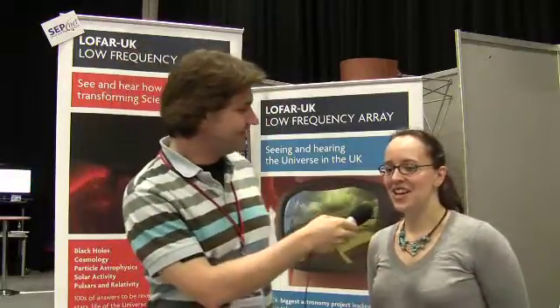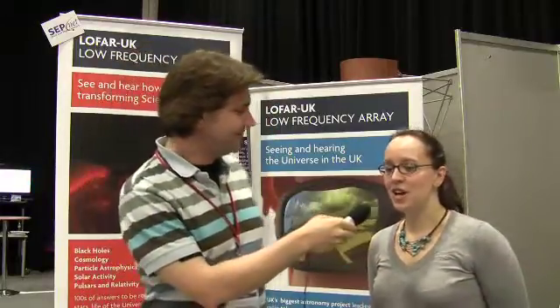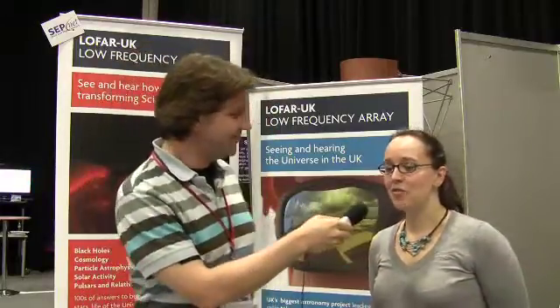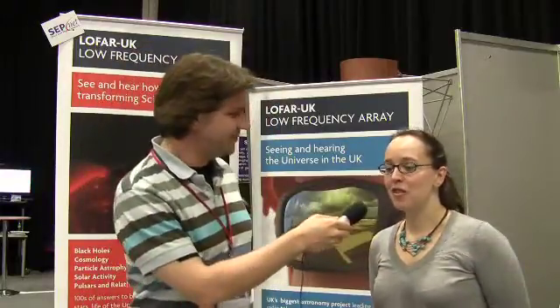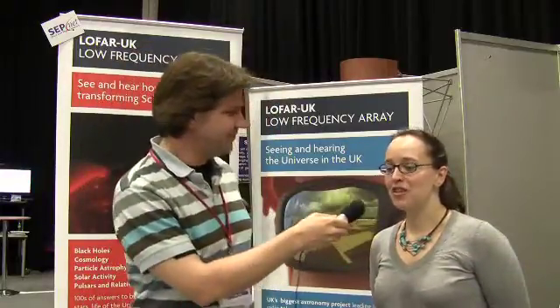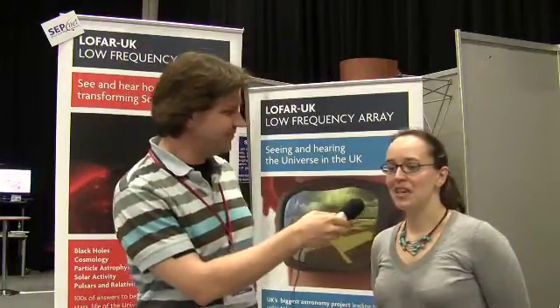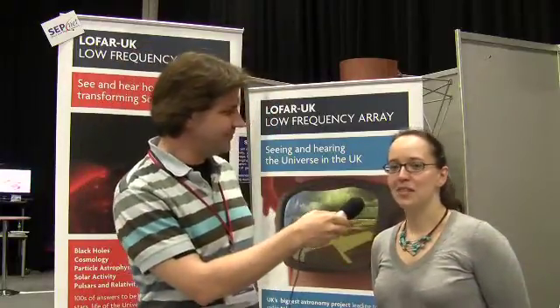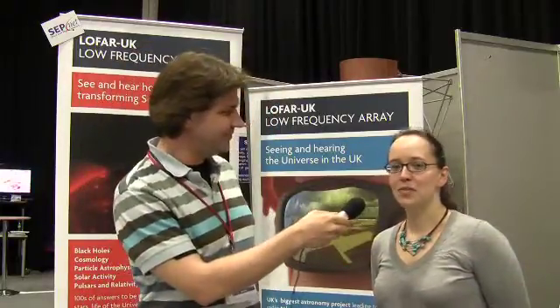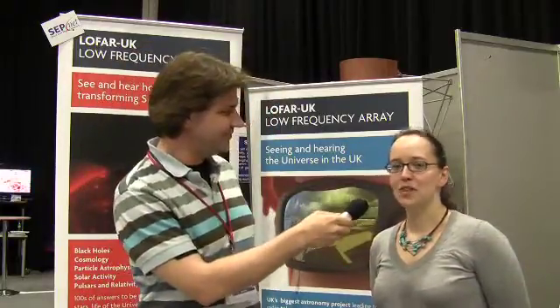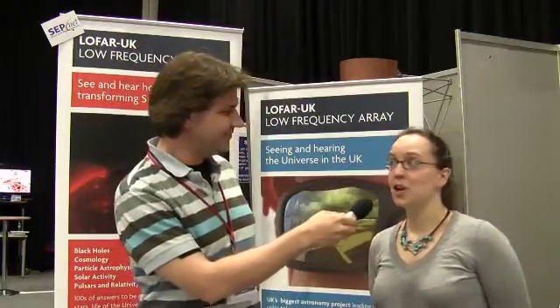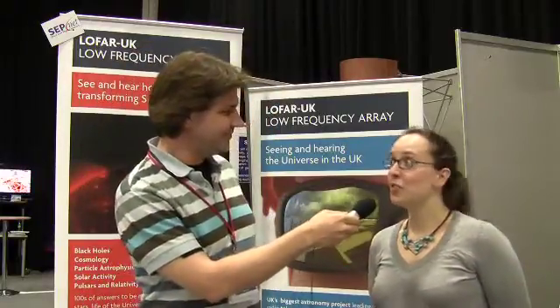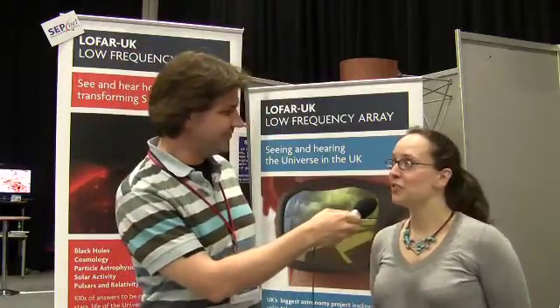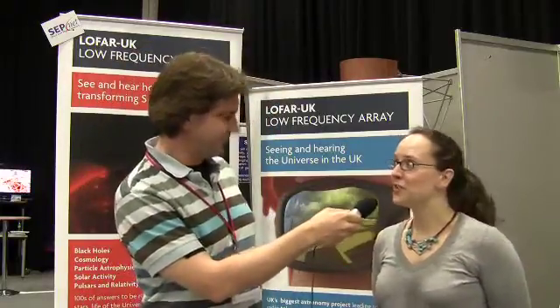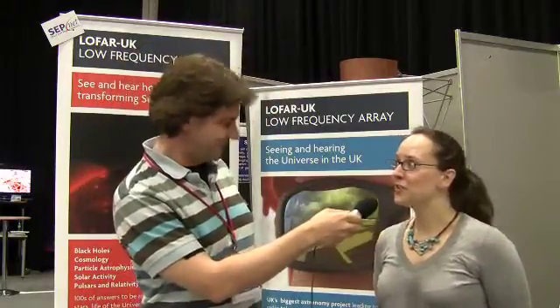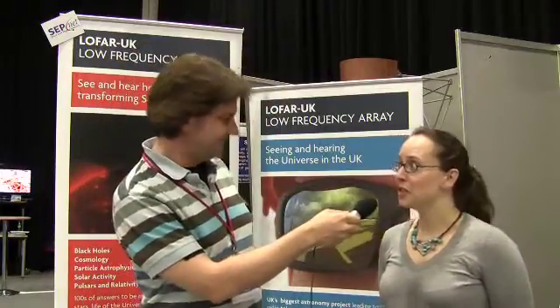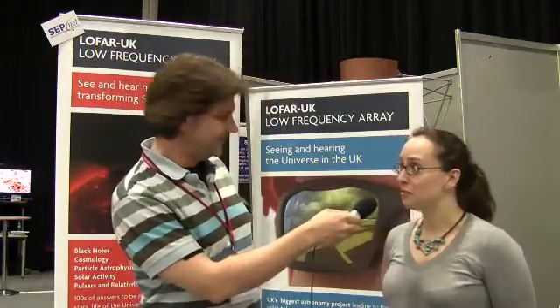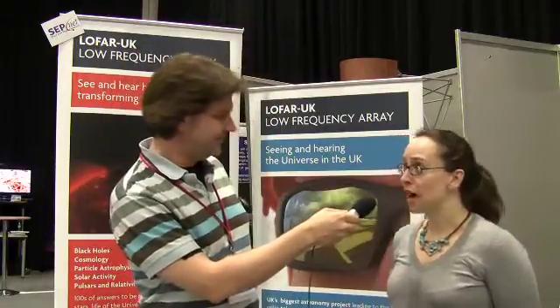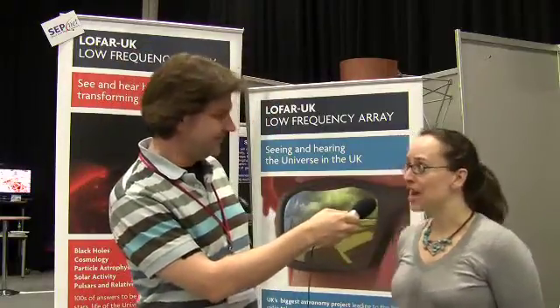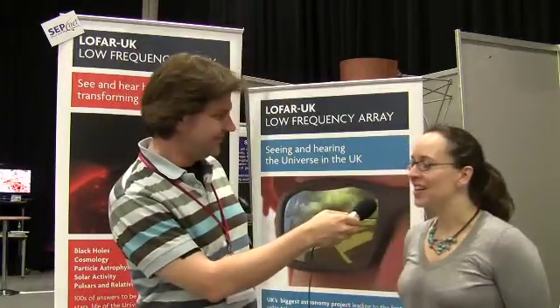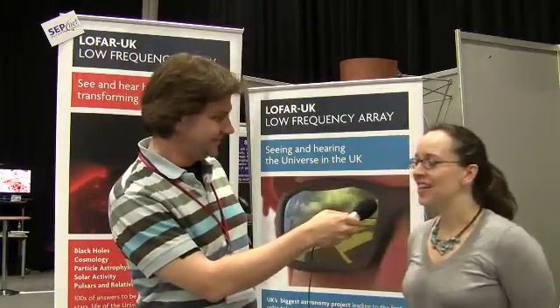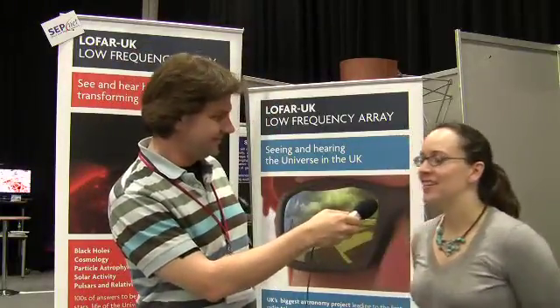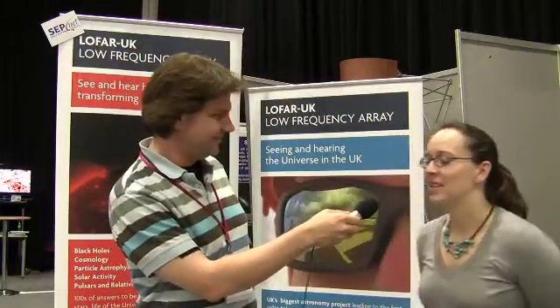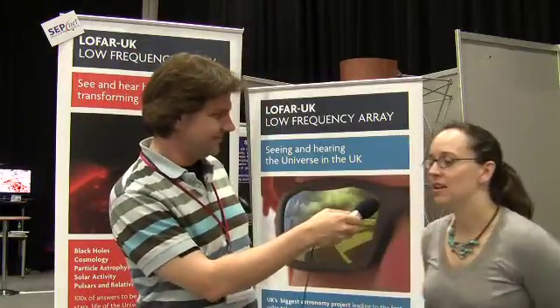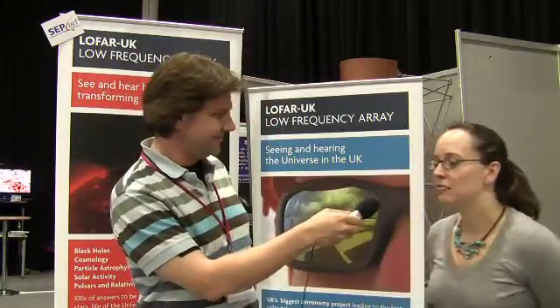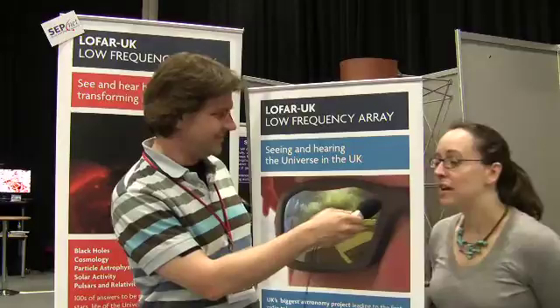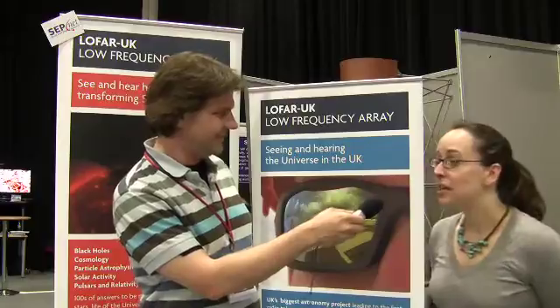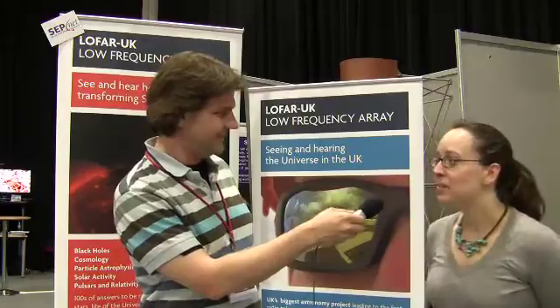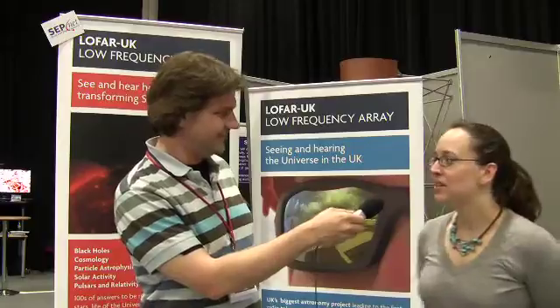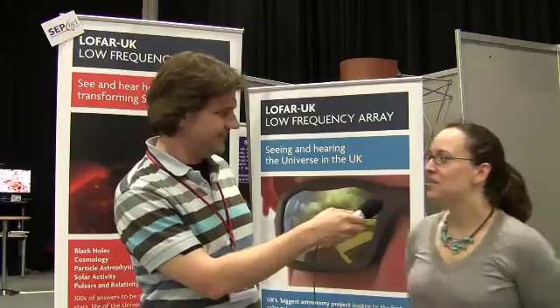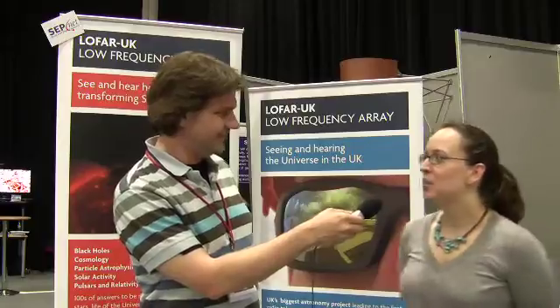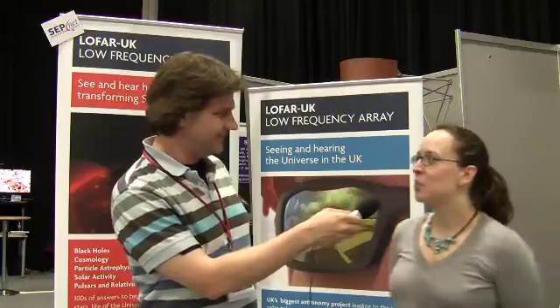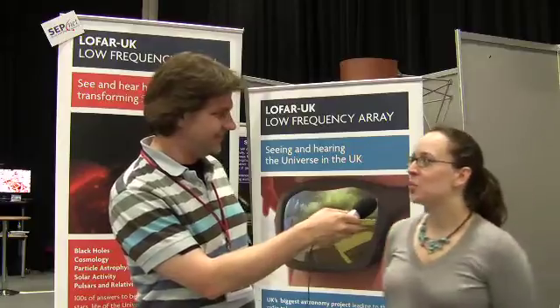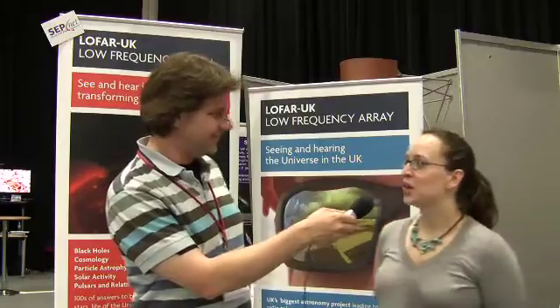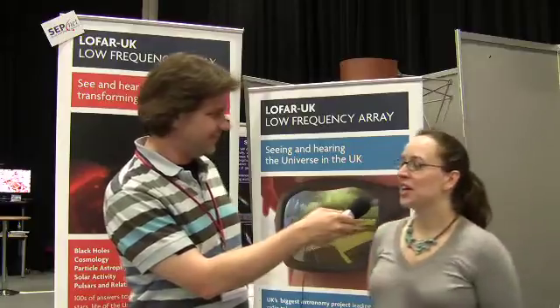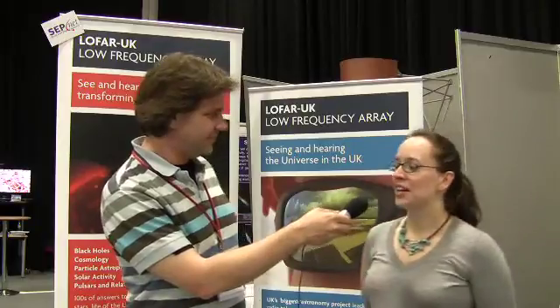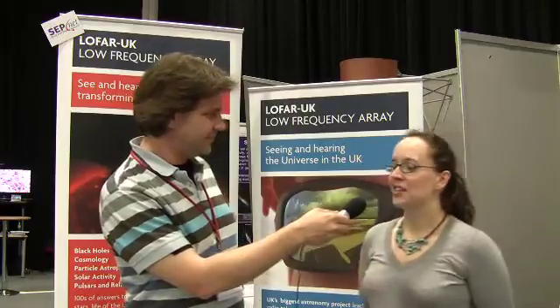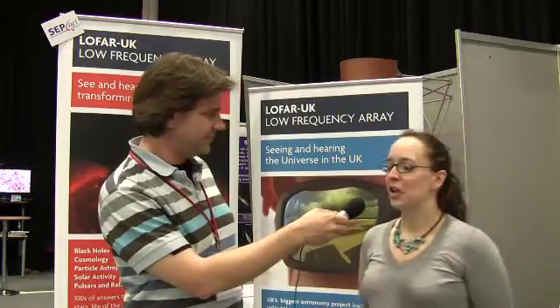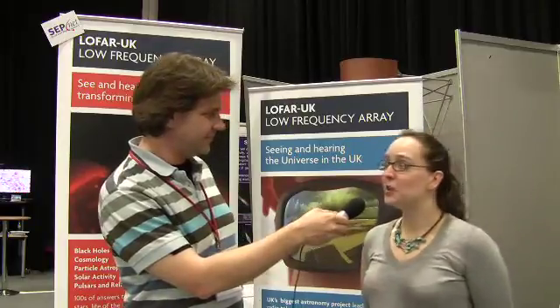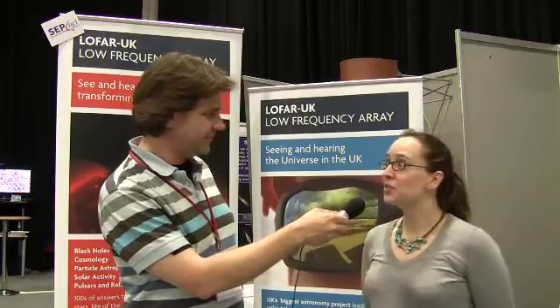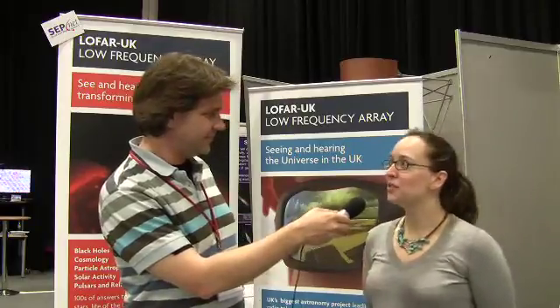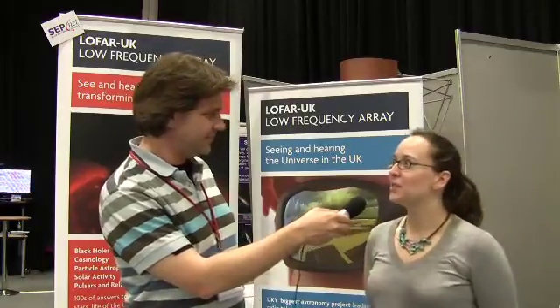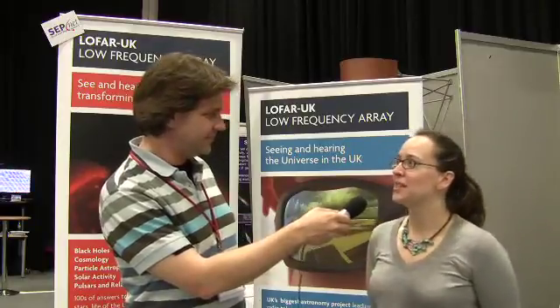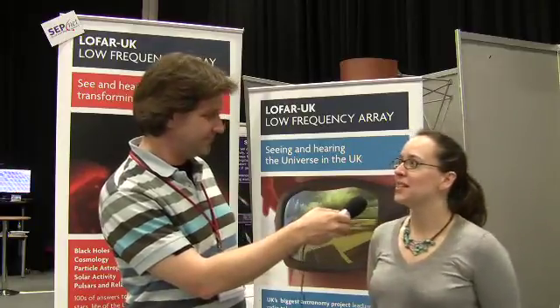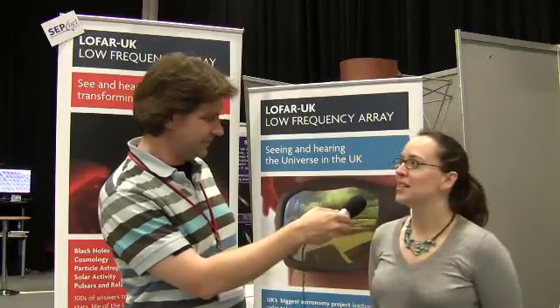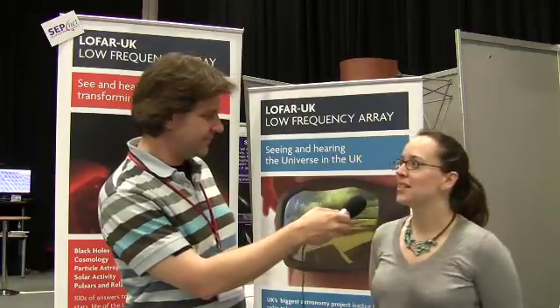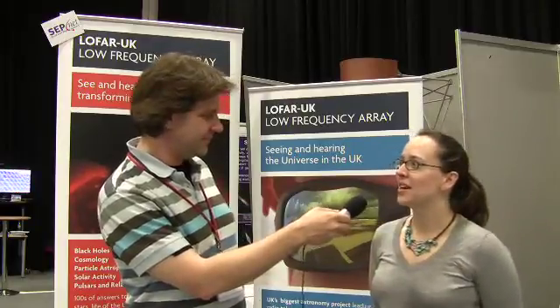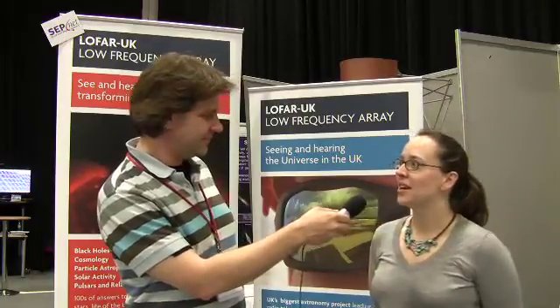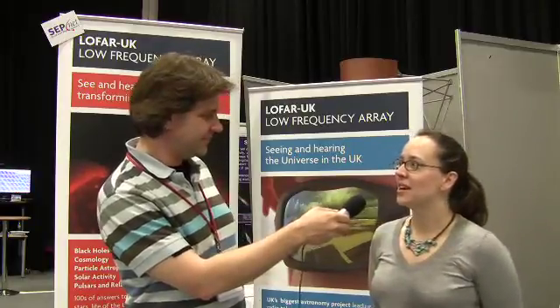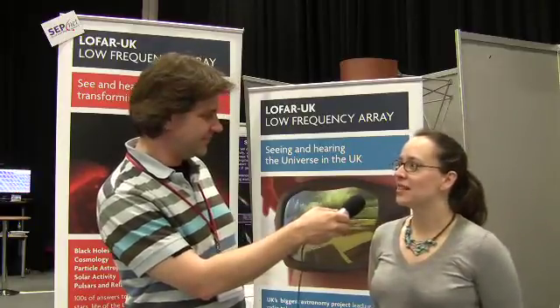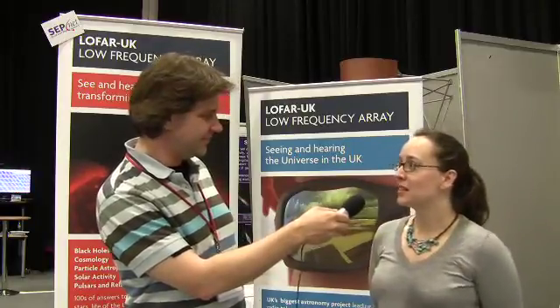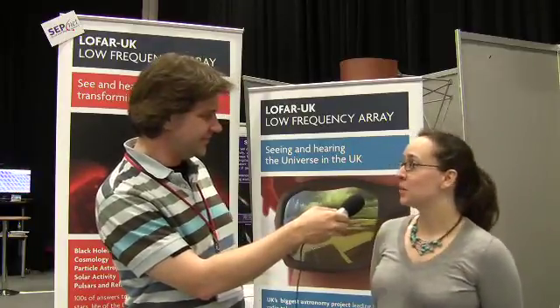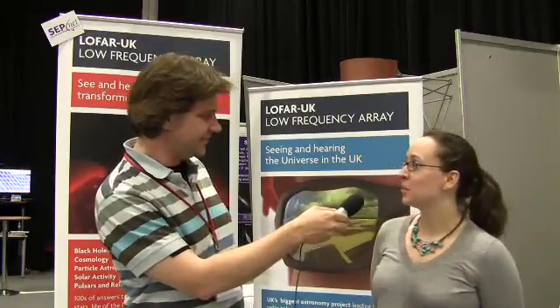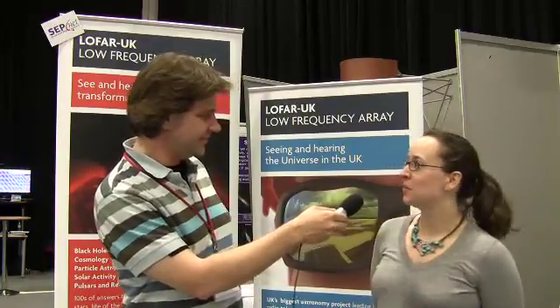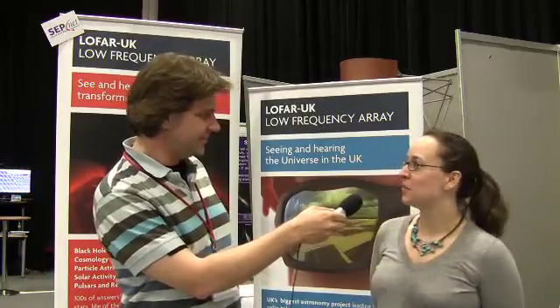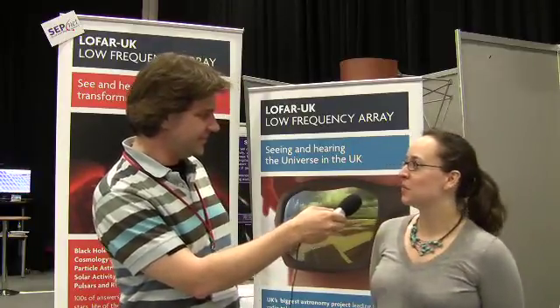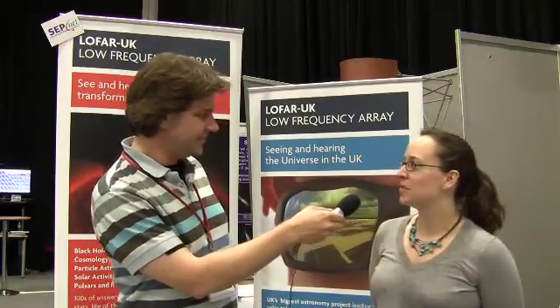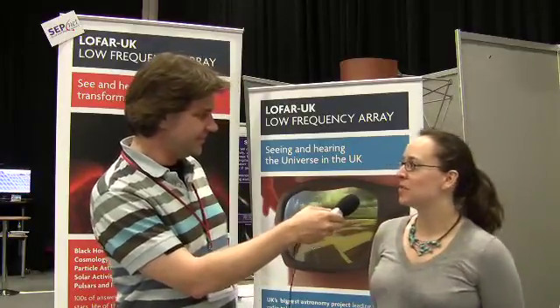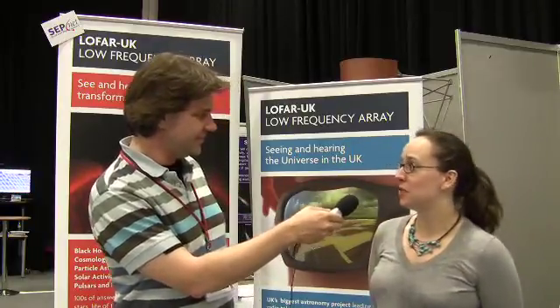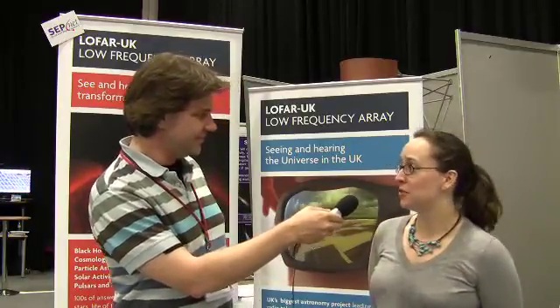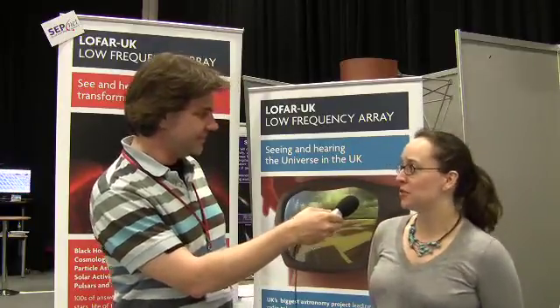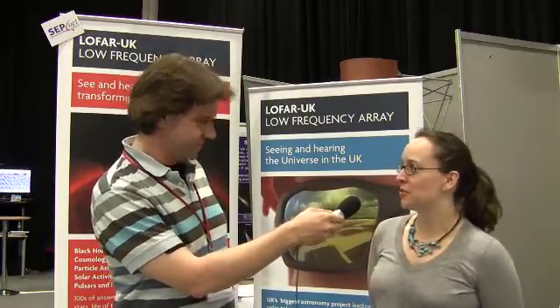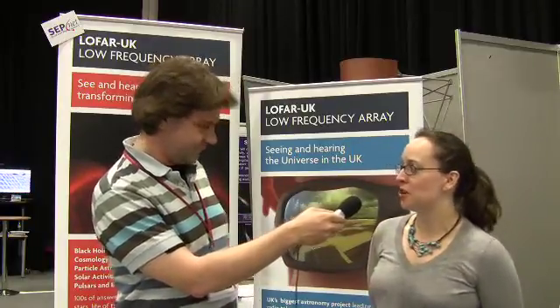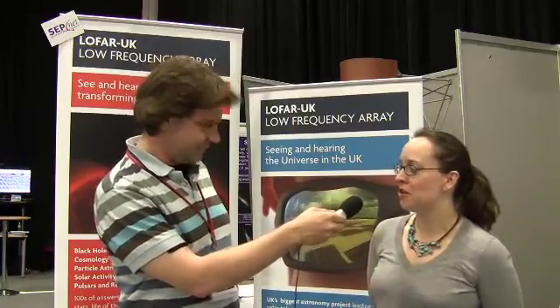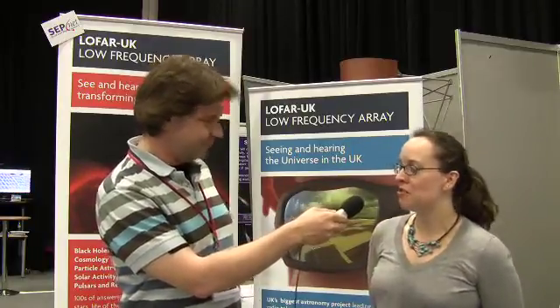LOFAR stands for the Low Frequency Array. It's a radio telescope working at the lowest frequencies accessible from the surface of the Earth.